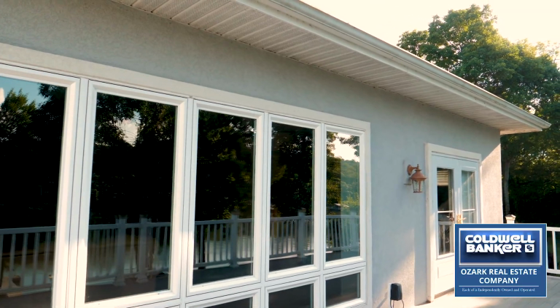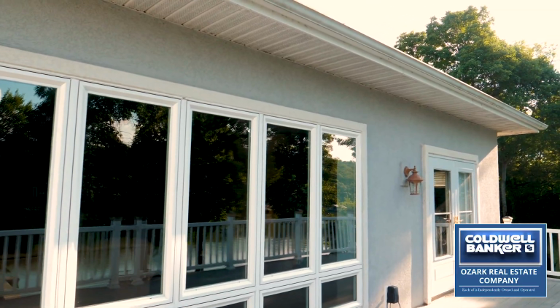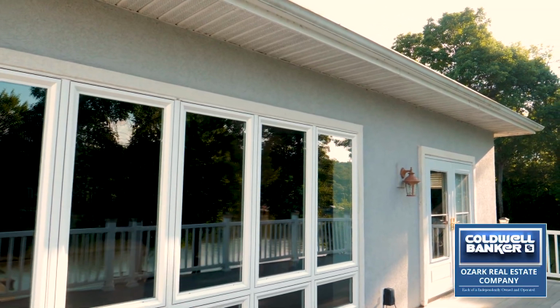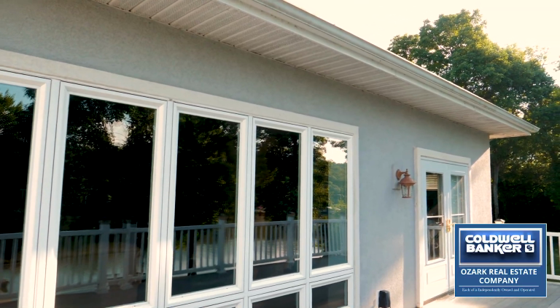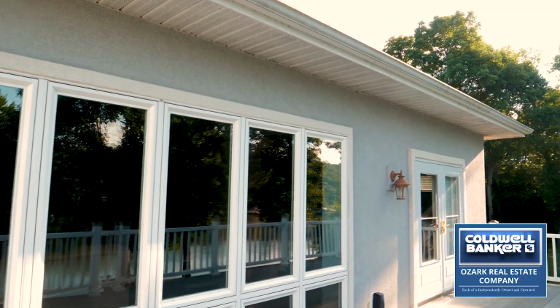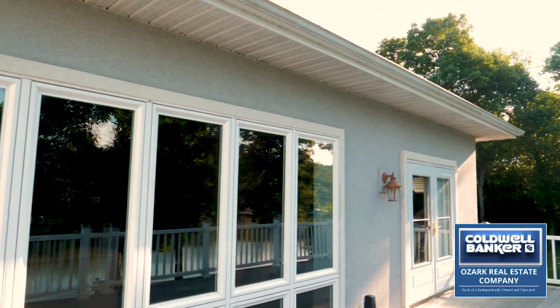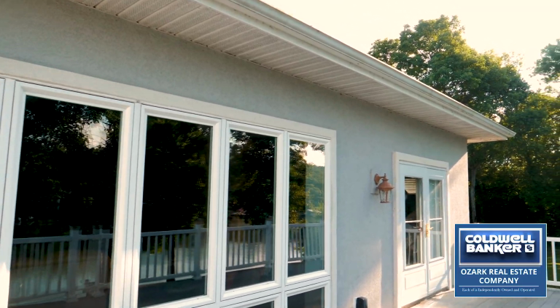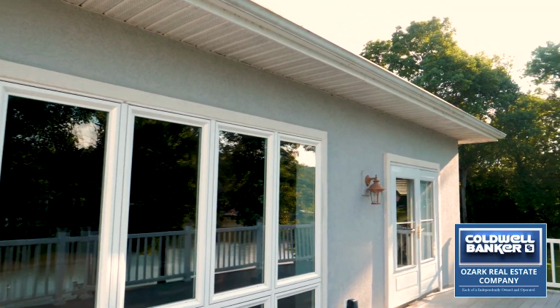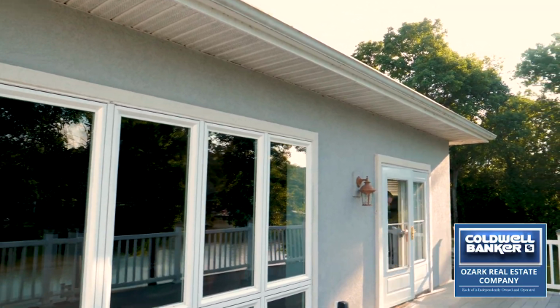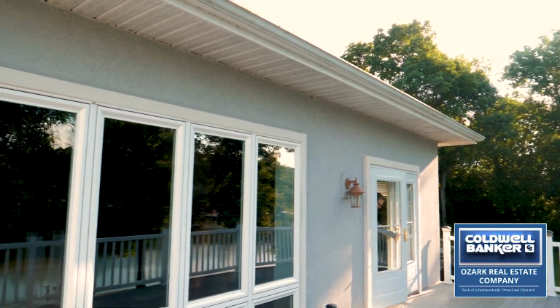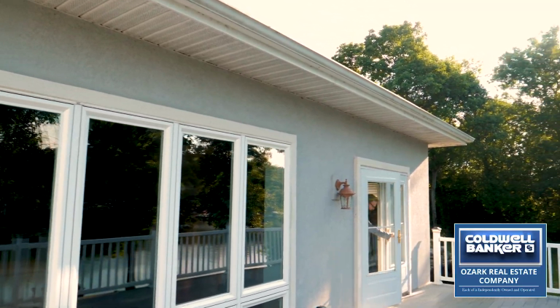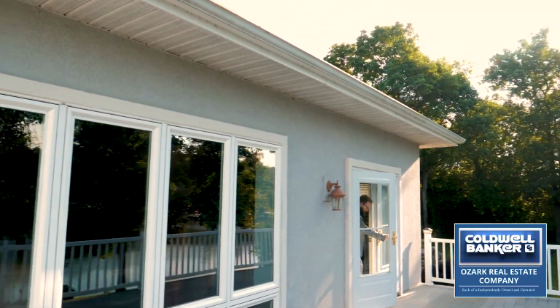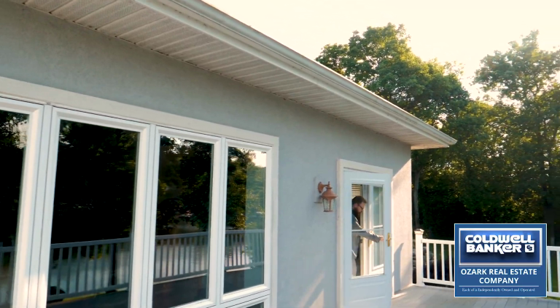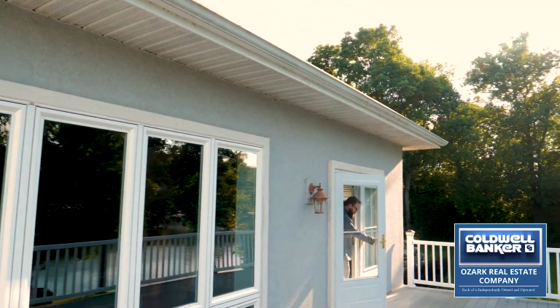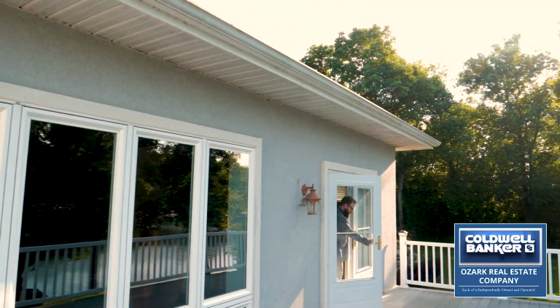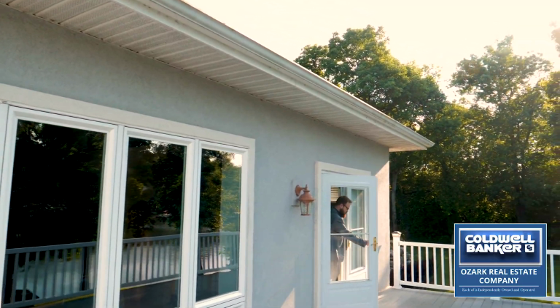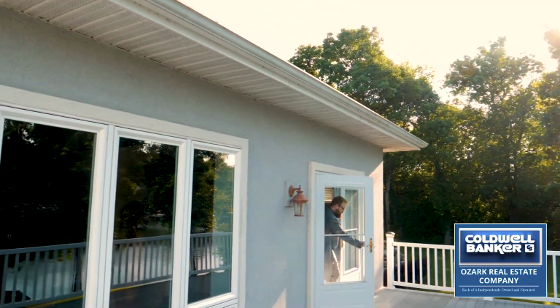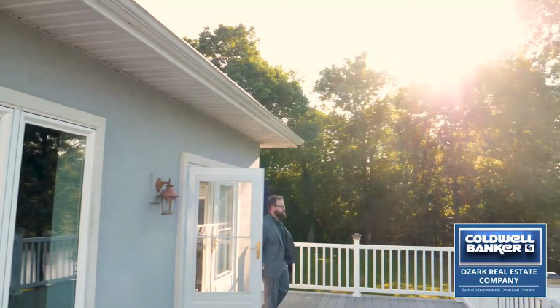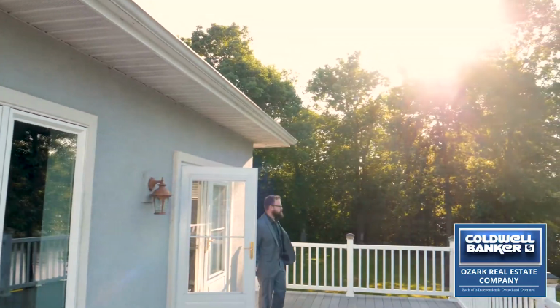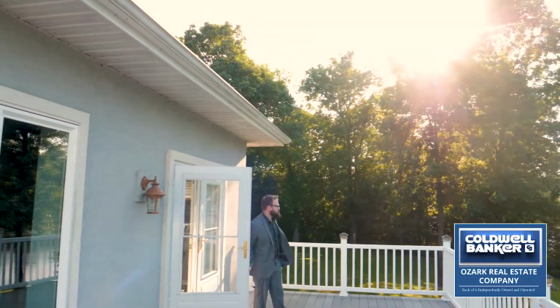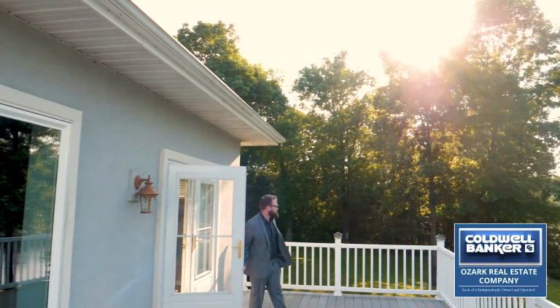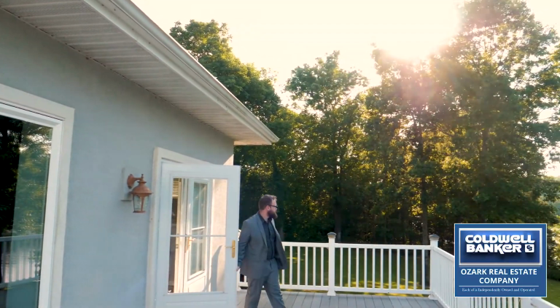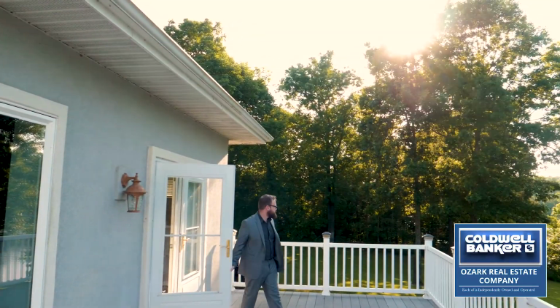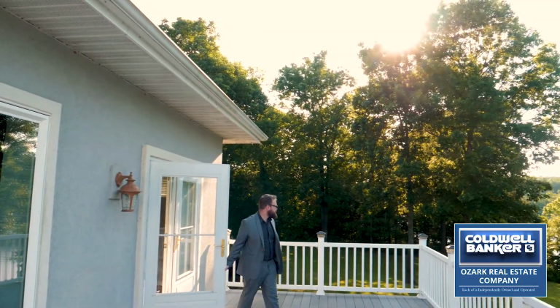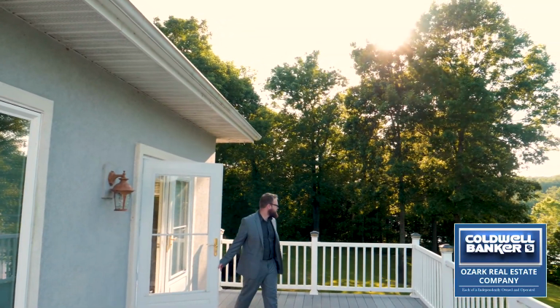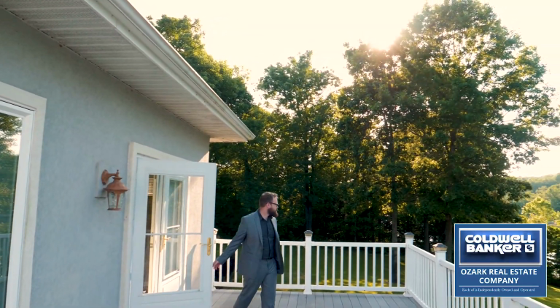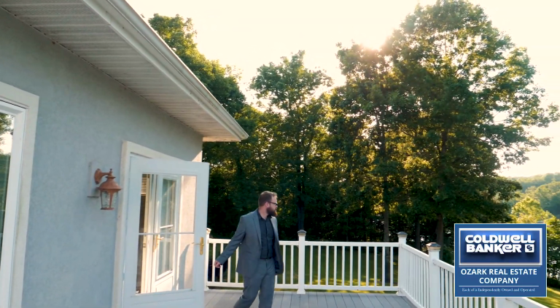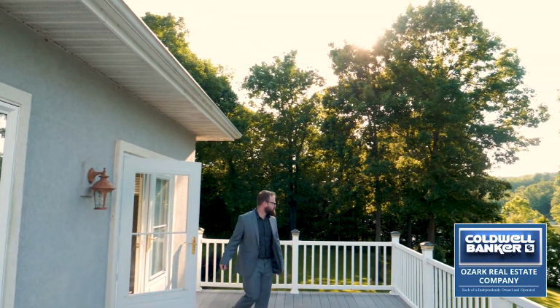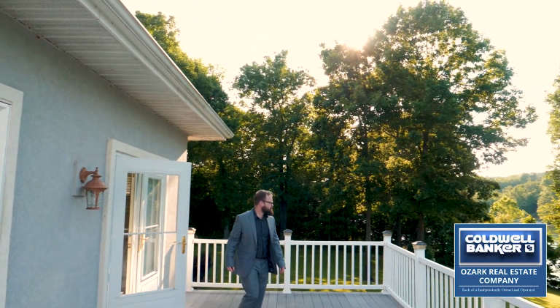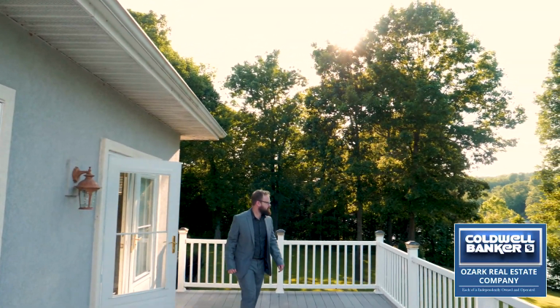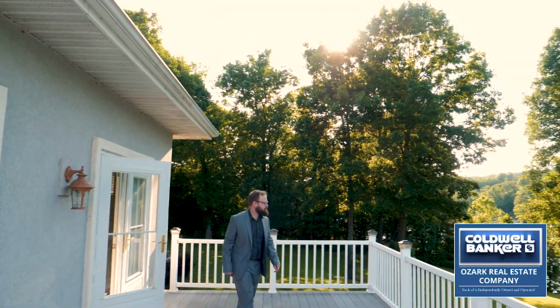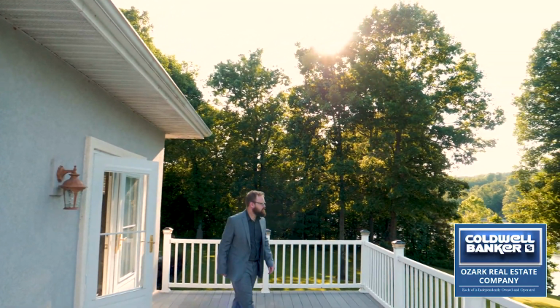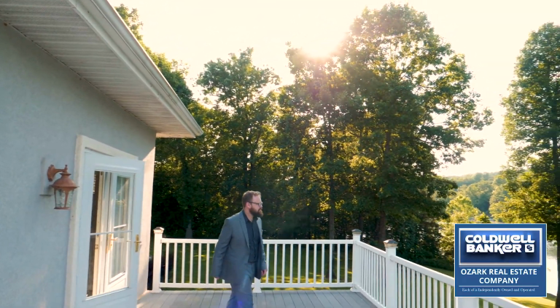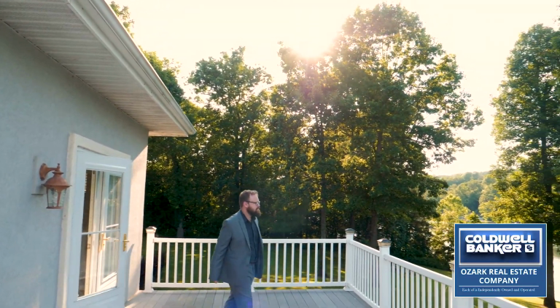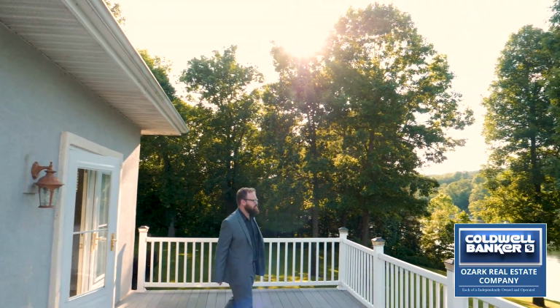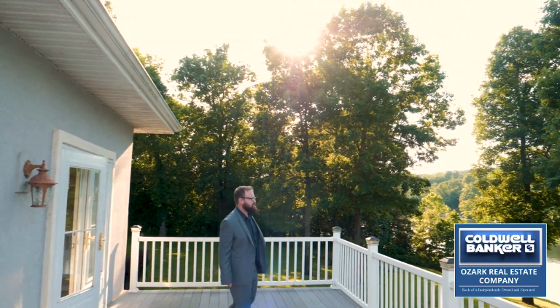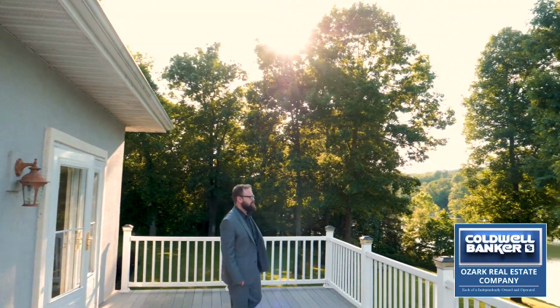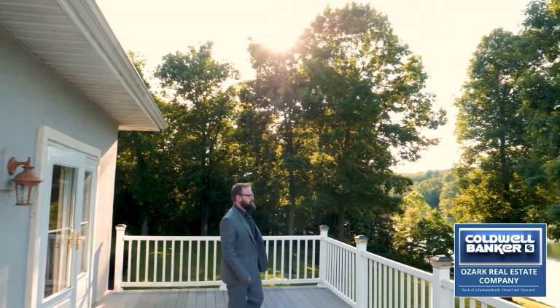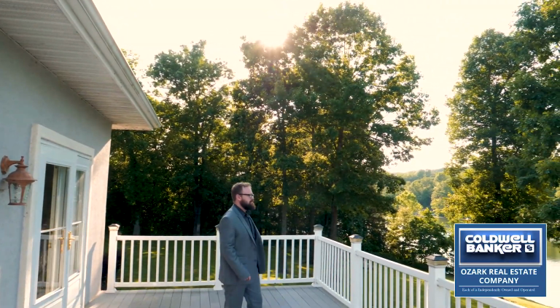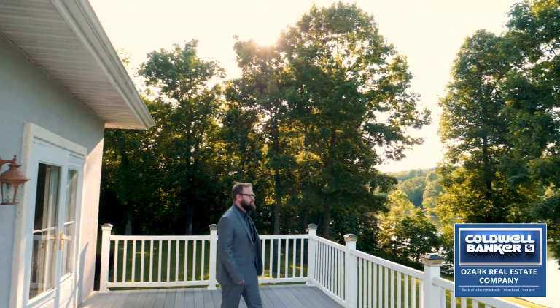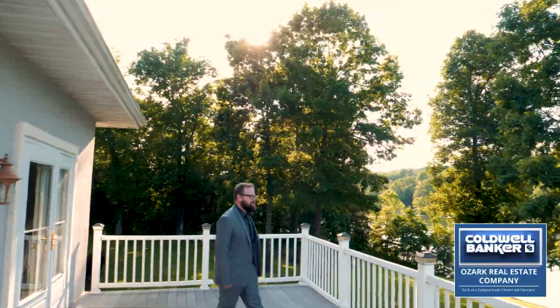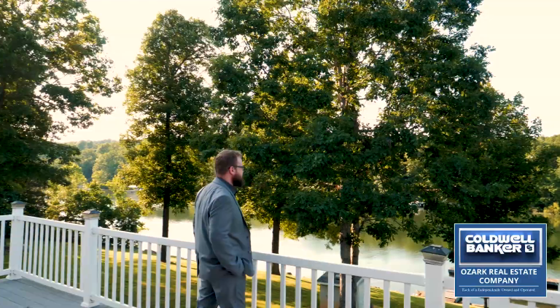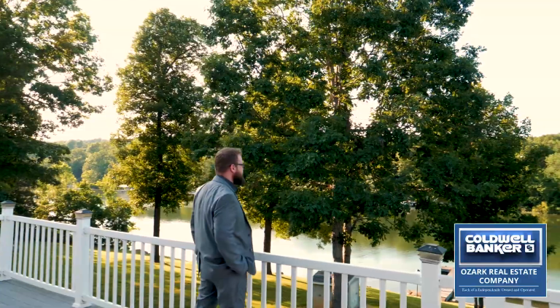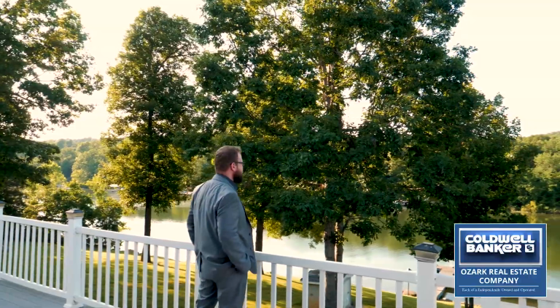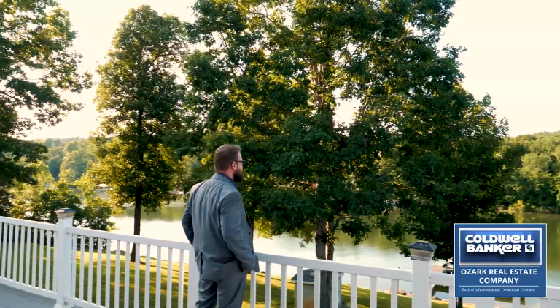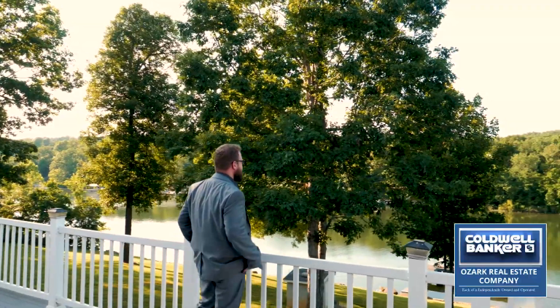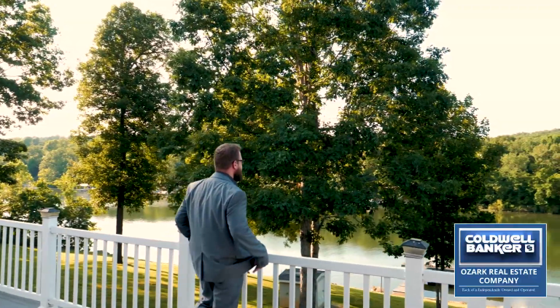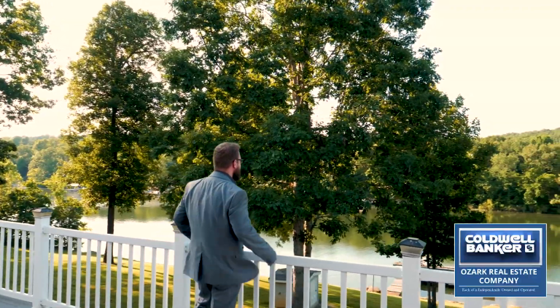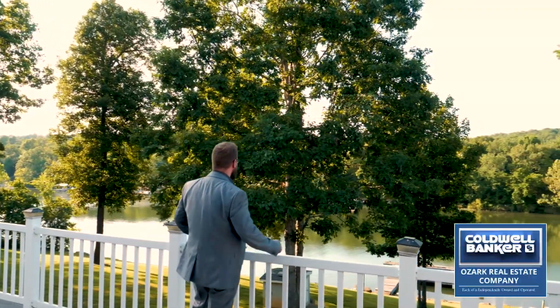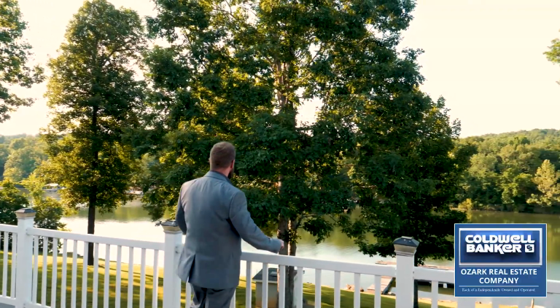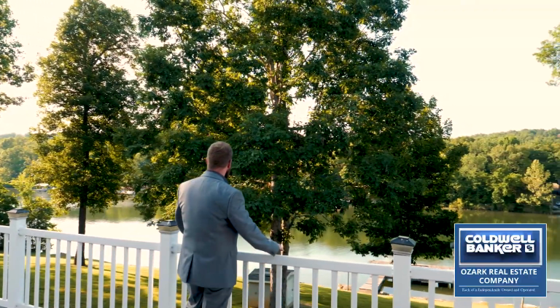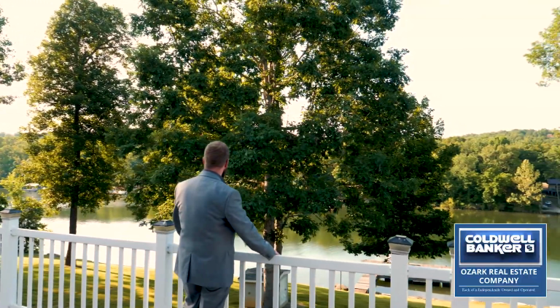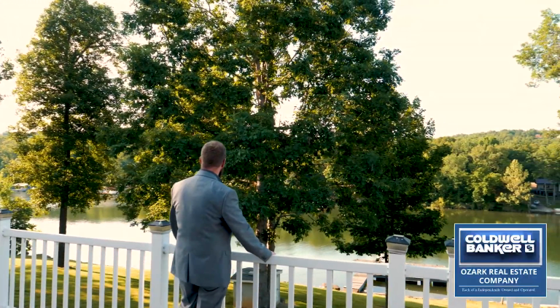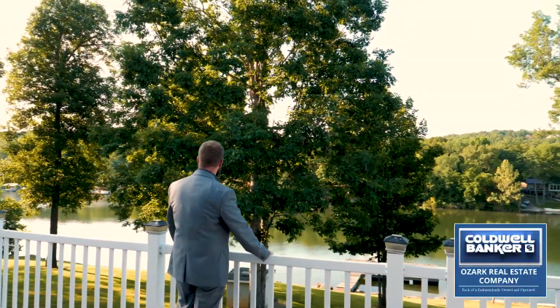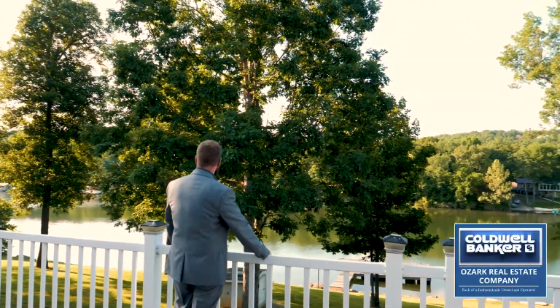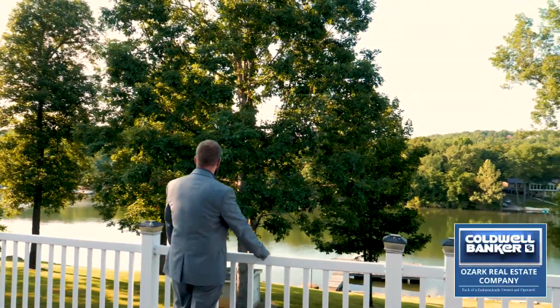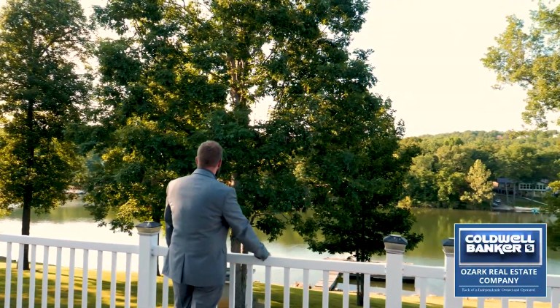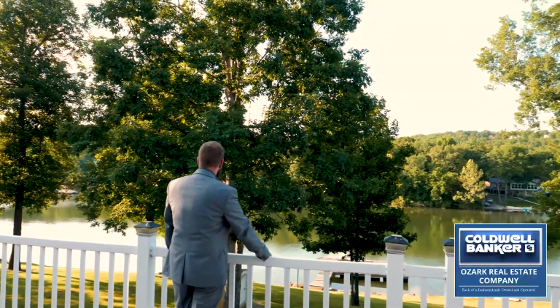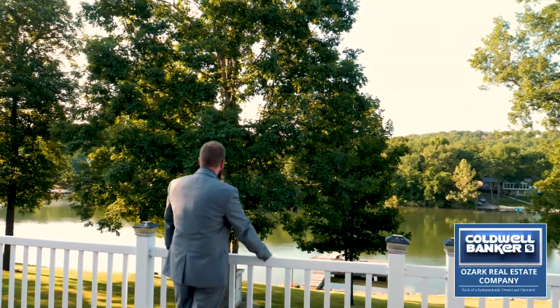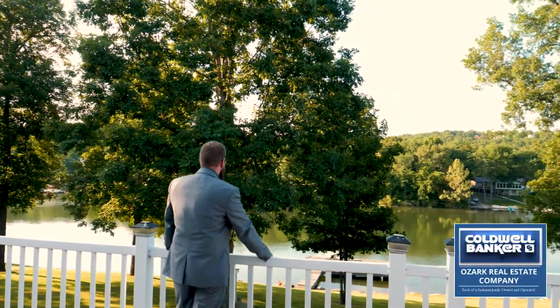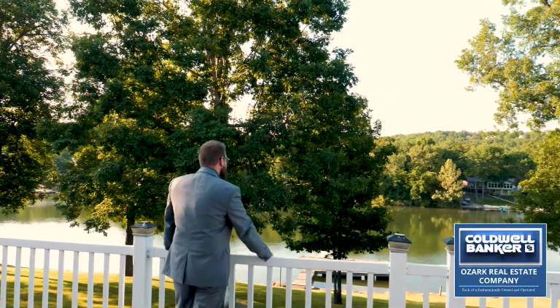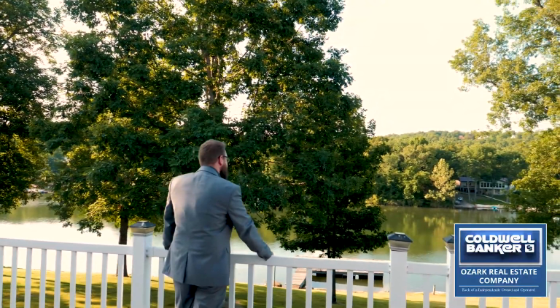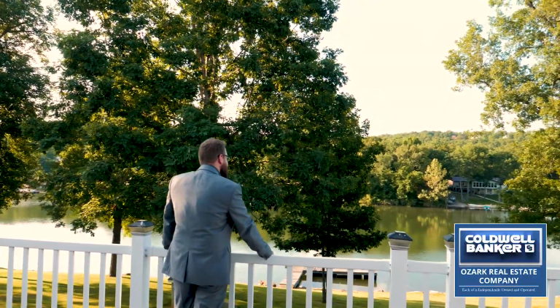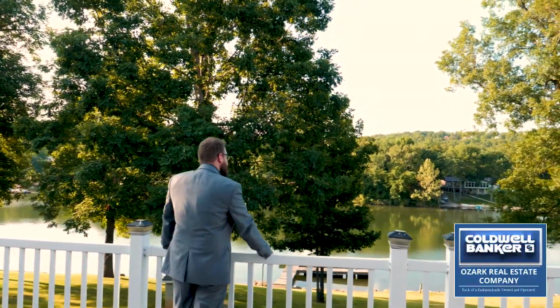The spacious, low-maintenance composite deck provides soaring views and outdoor living and entertaining space.